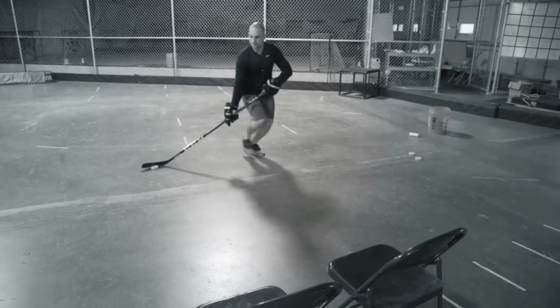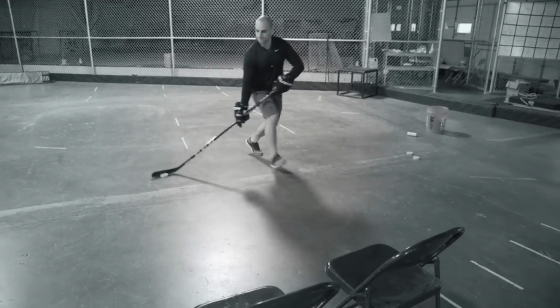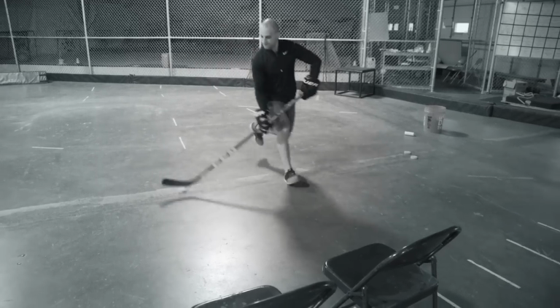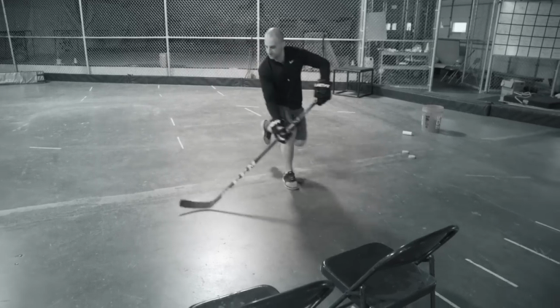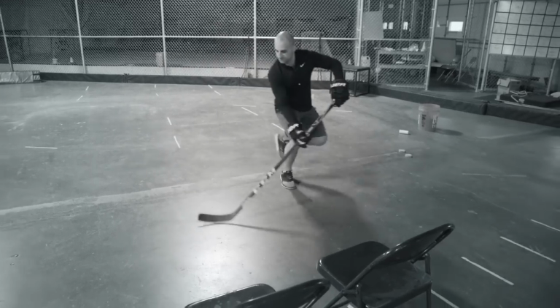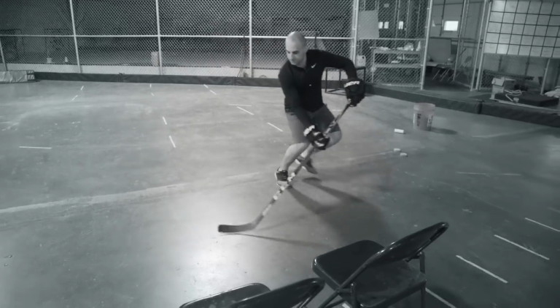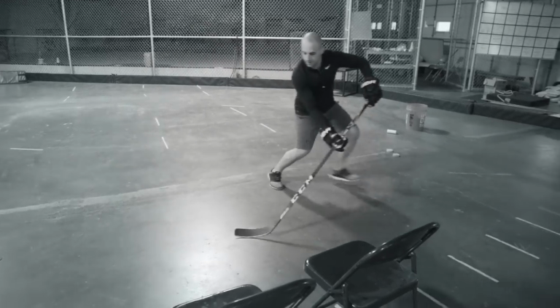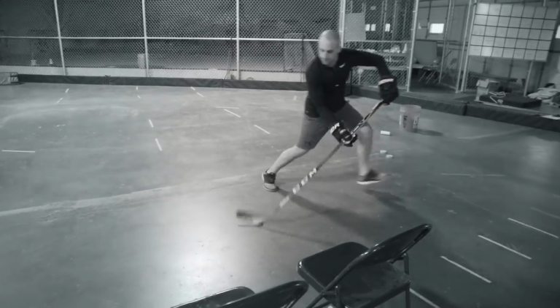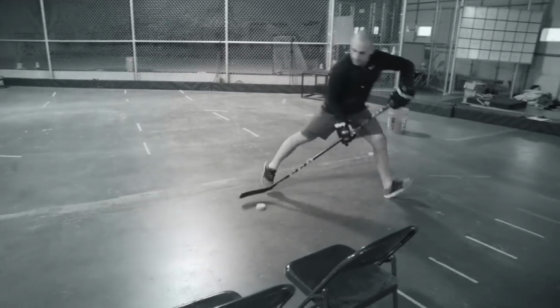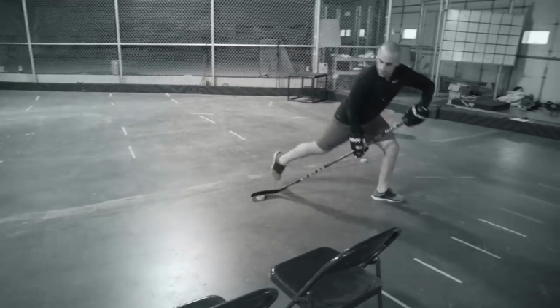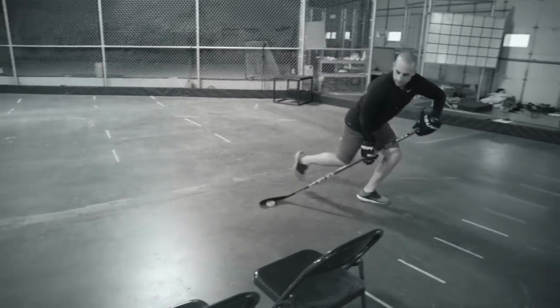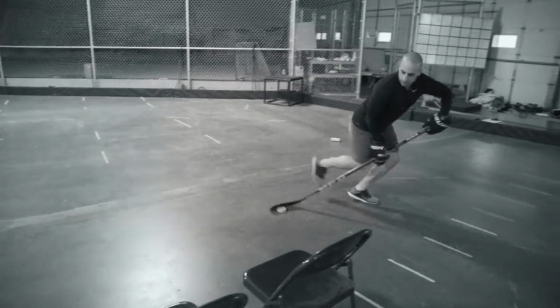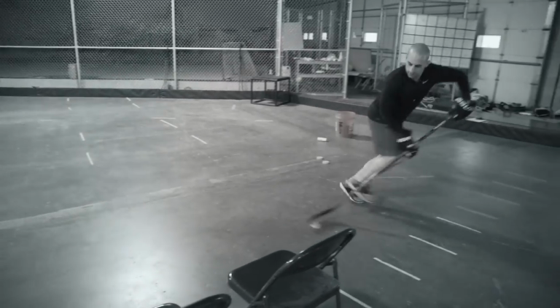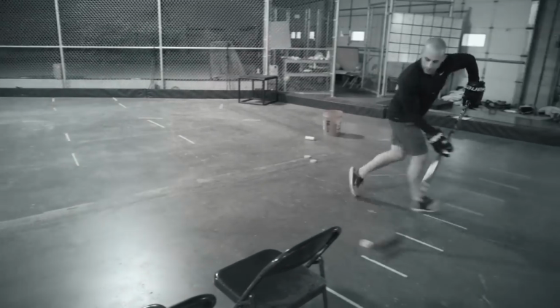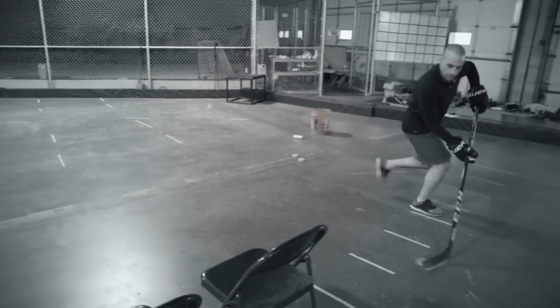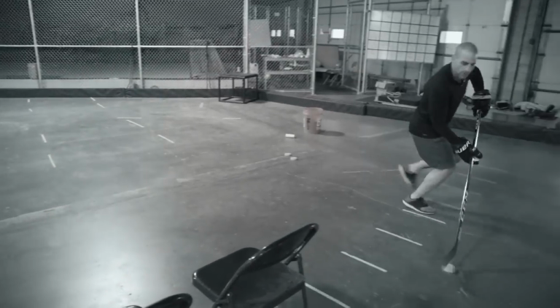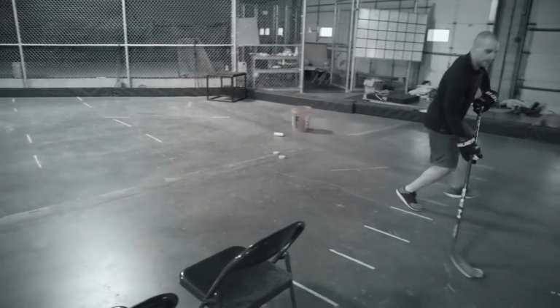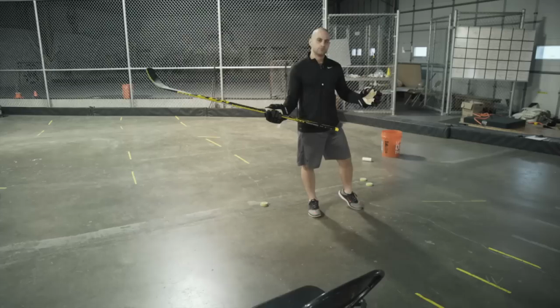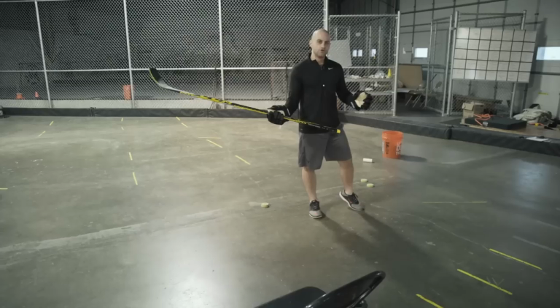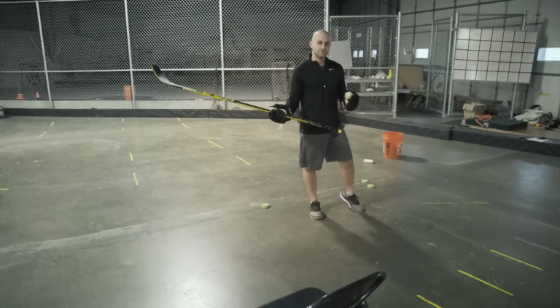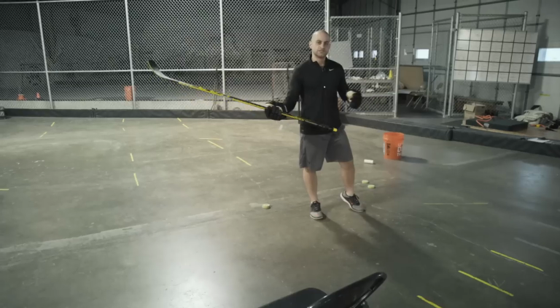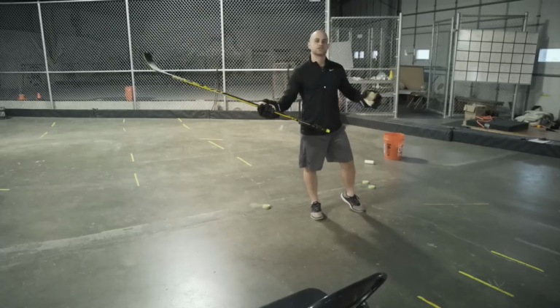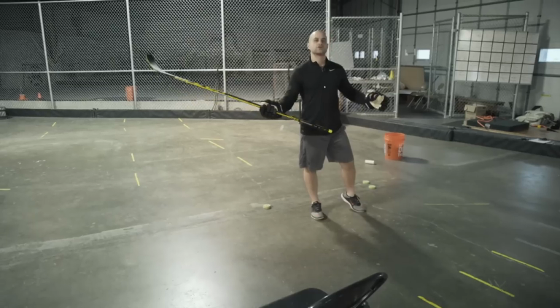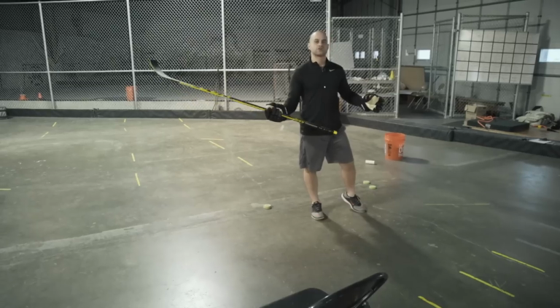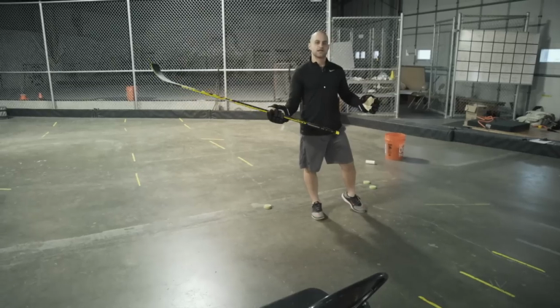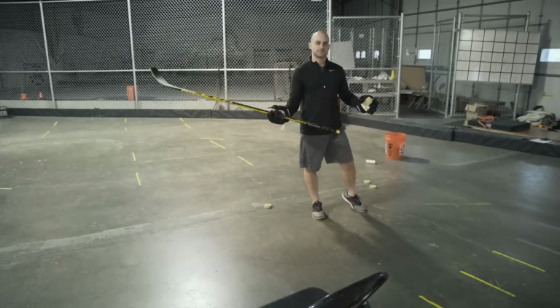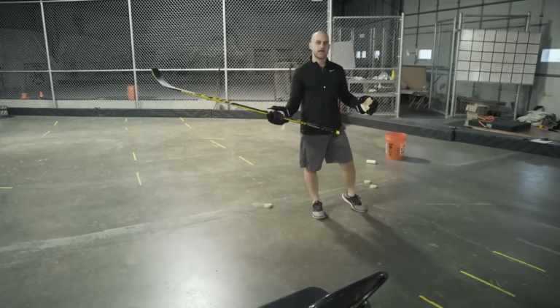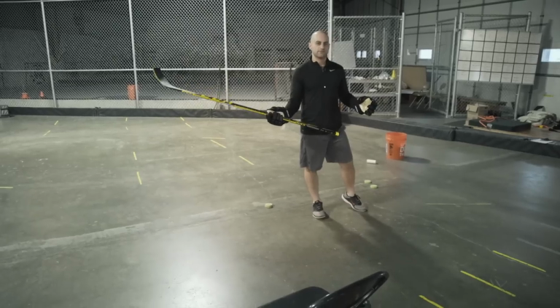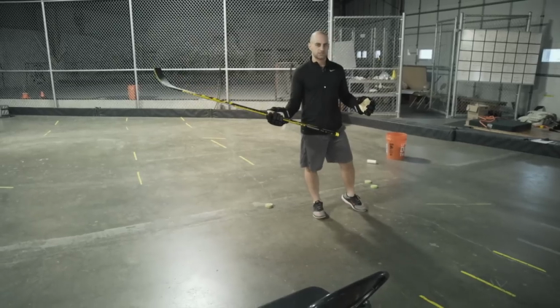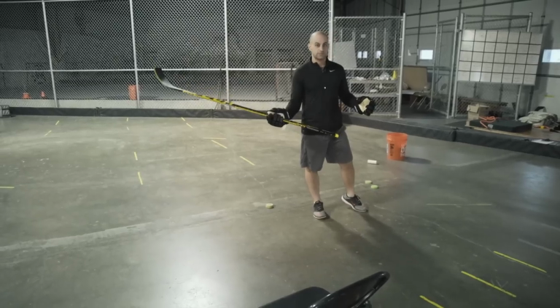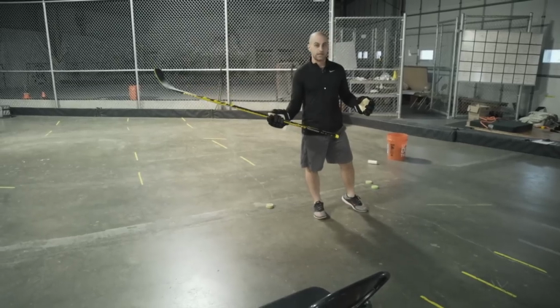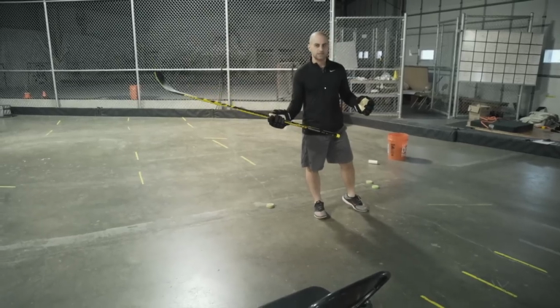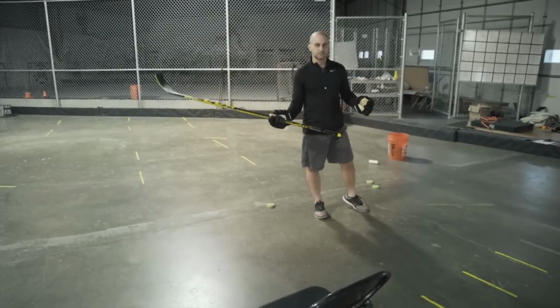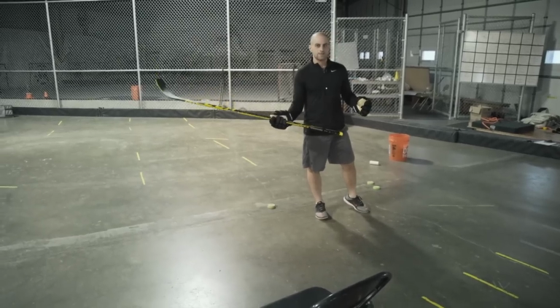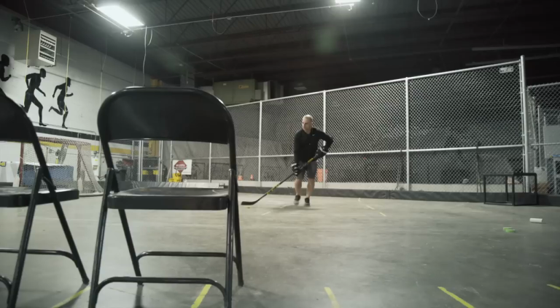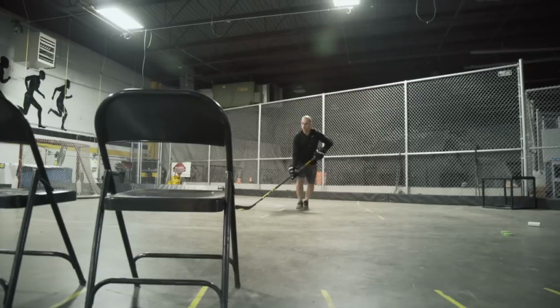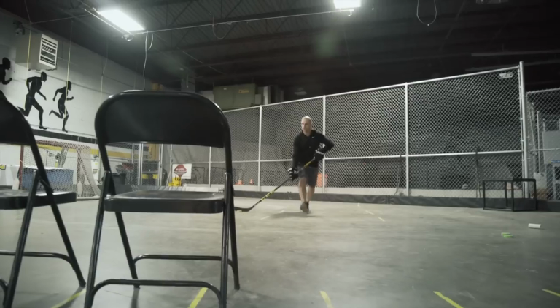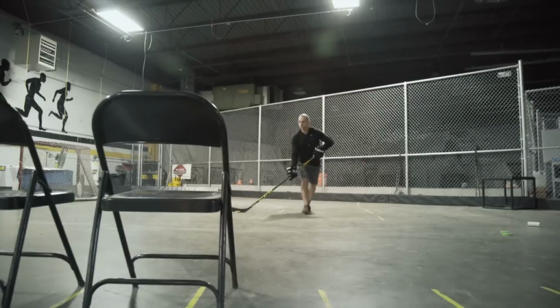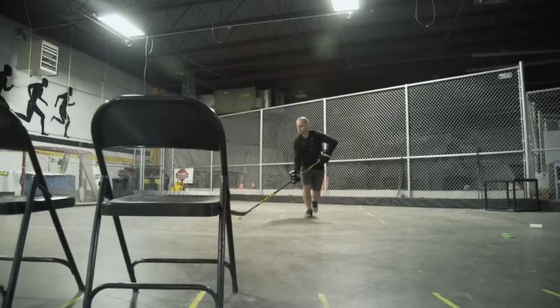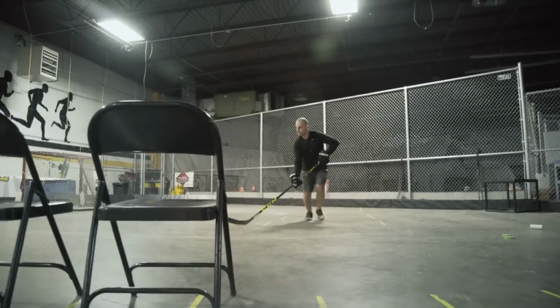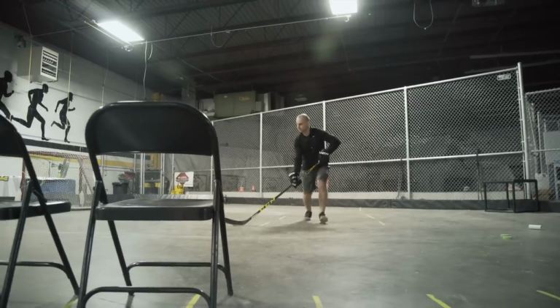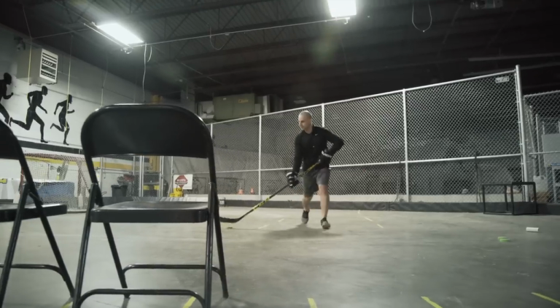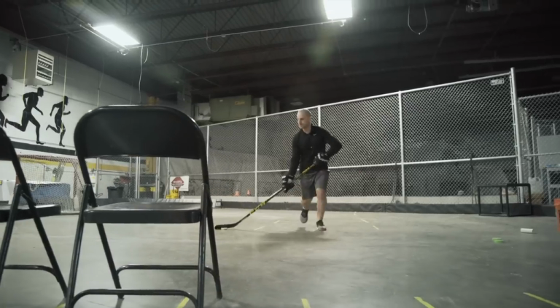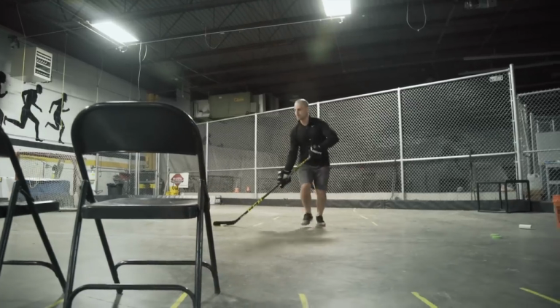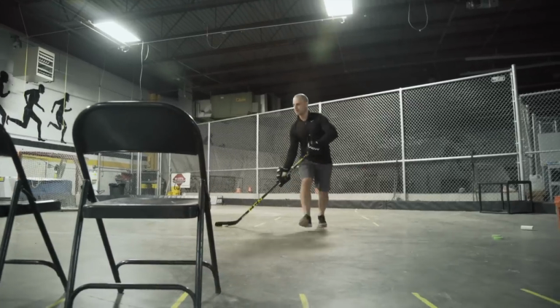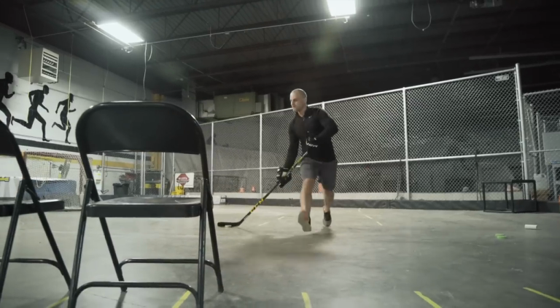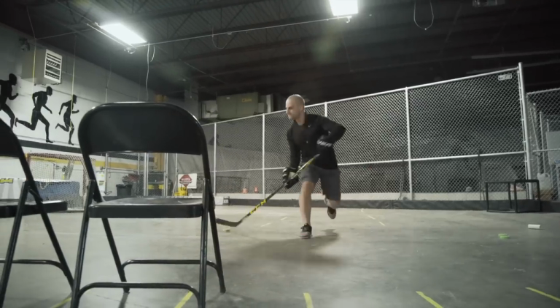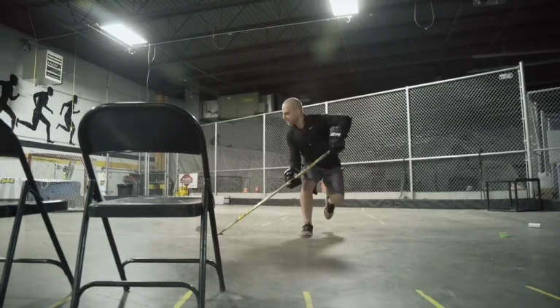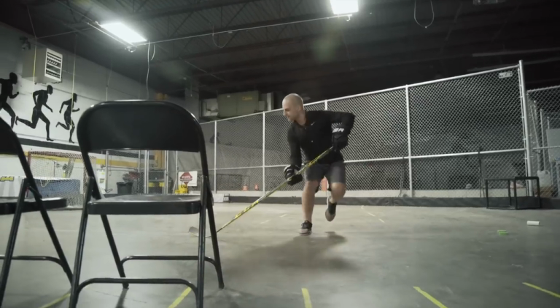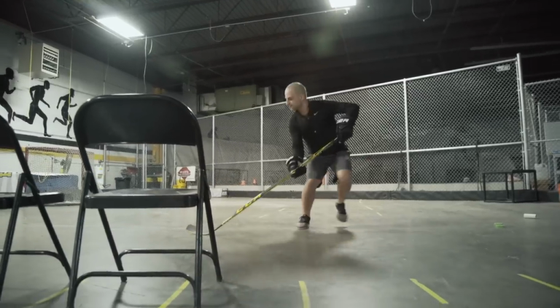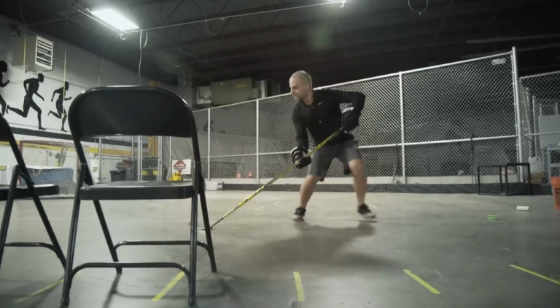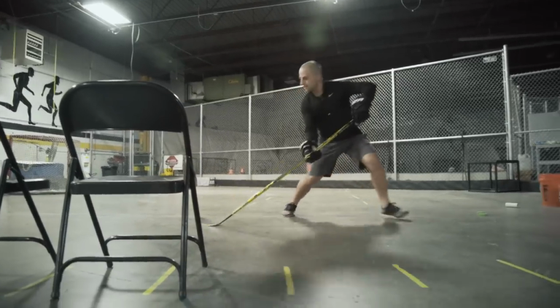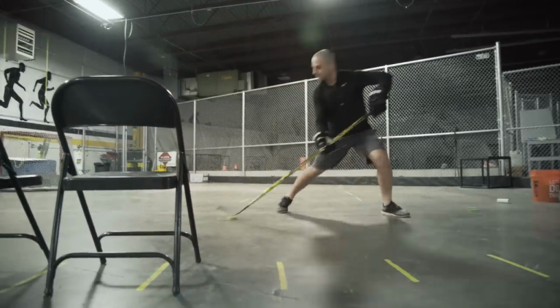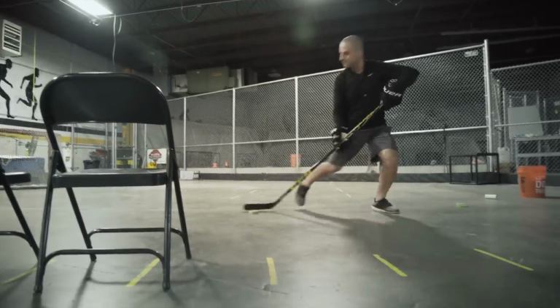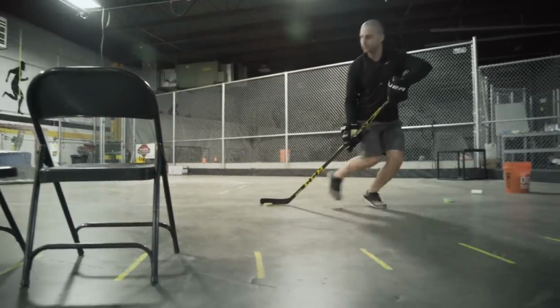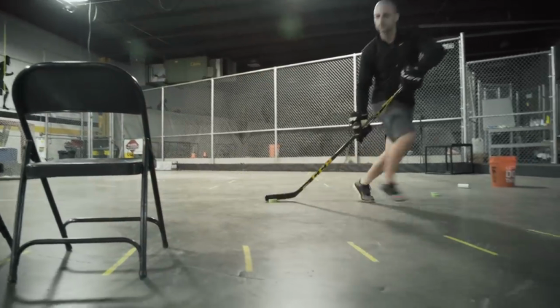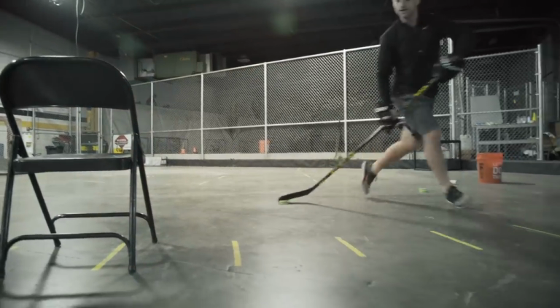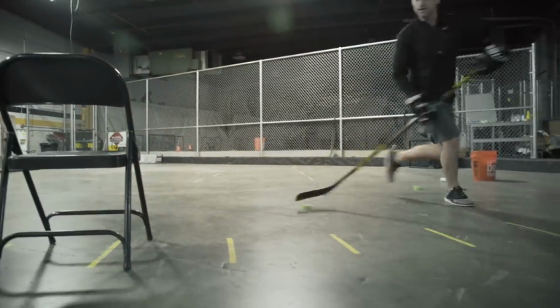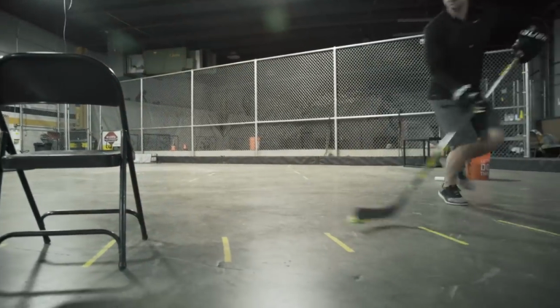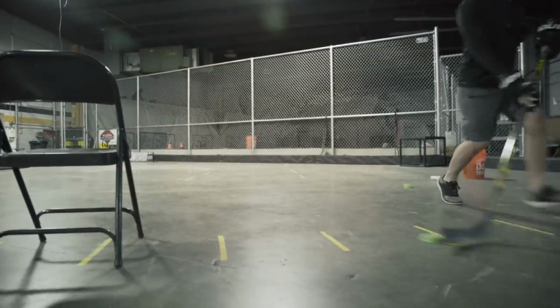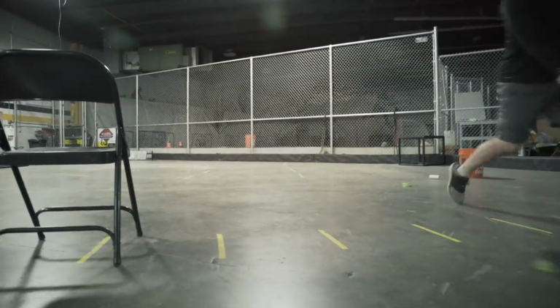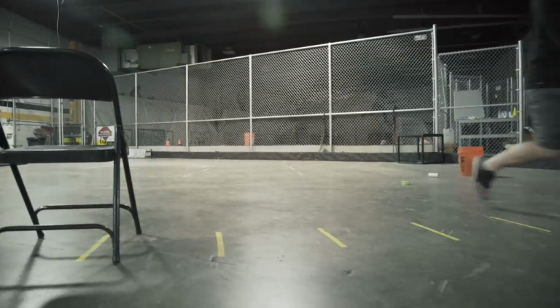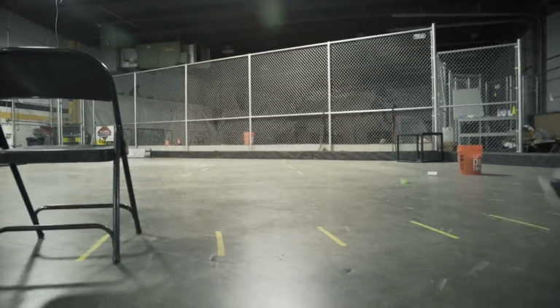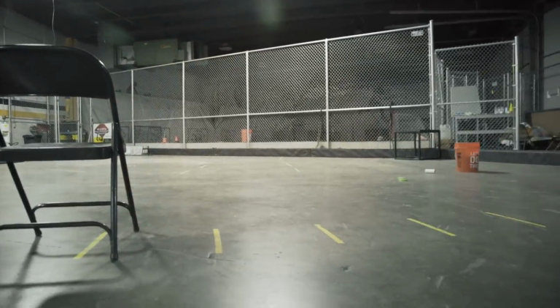Learn how to use those lateral movements to create time and space. Come in, take the shot, and pull it into your body.